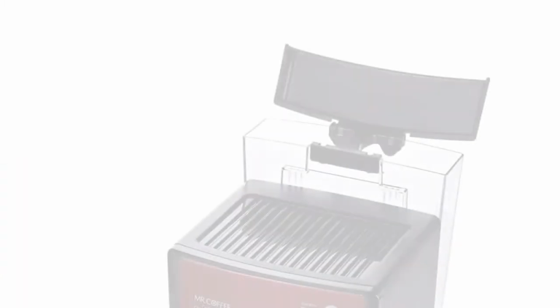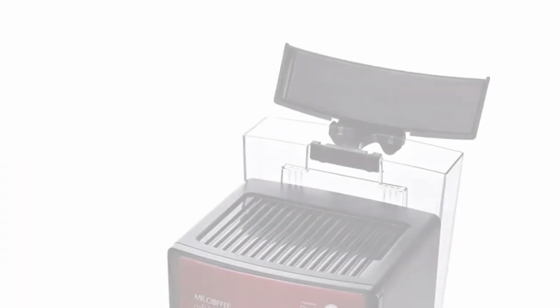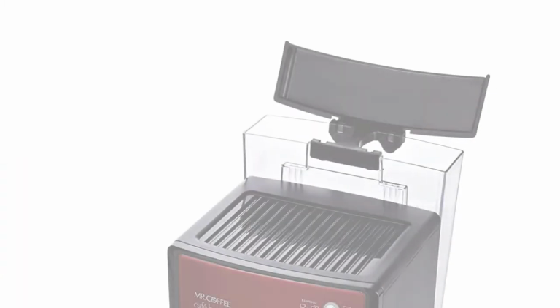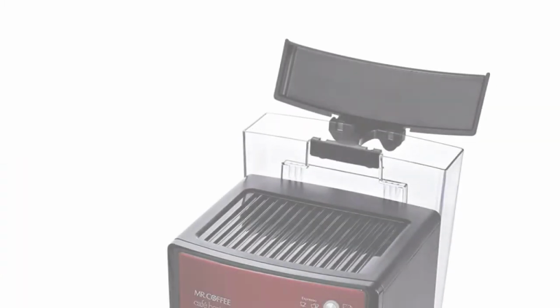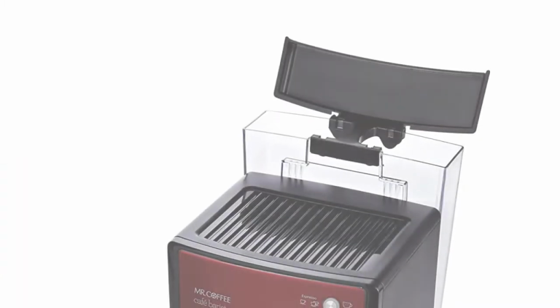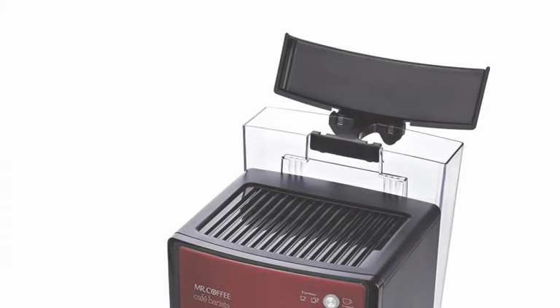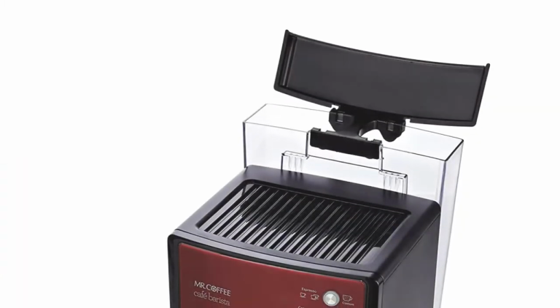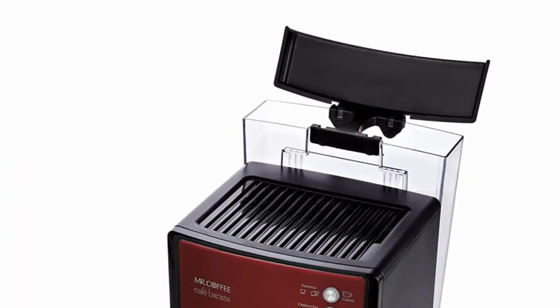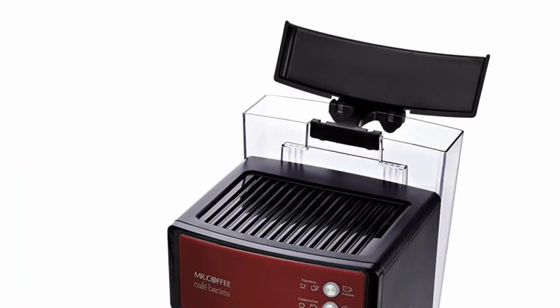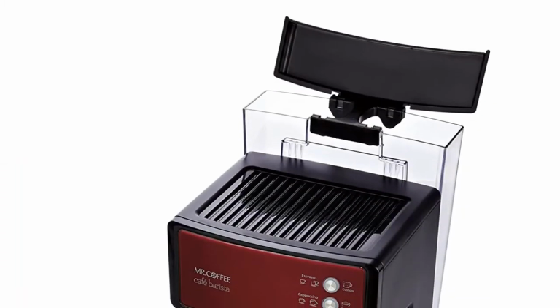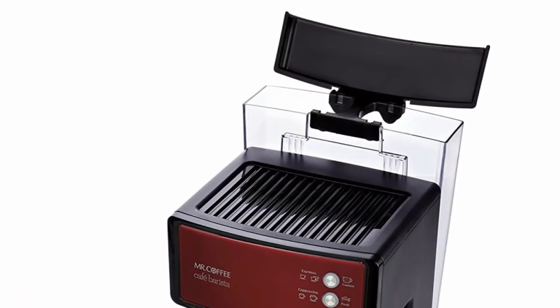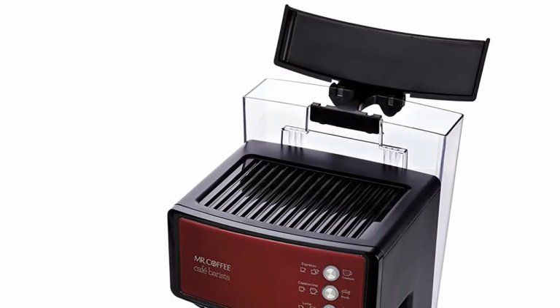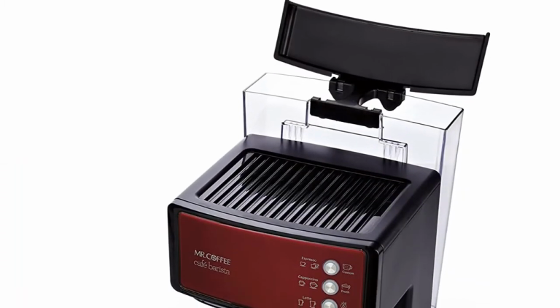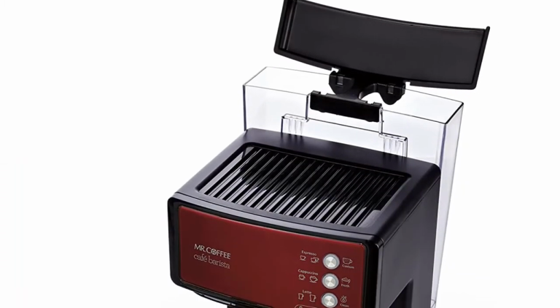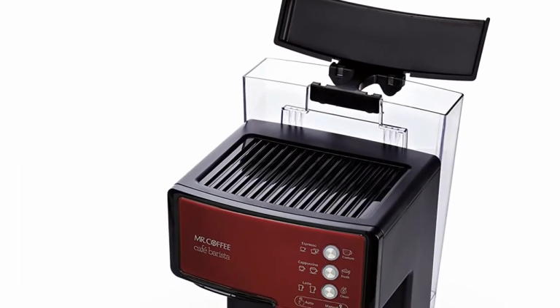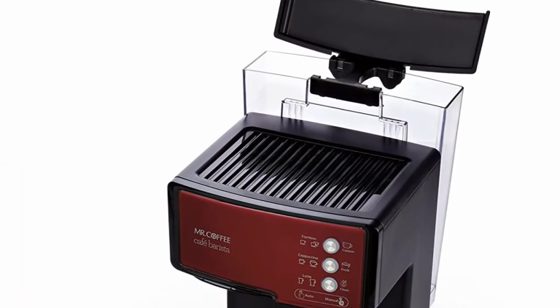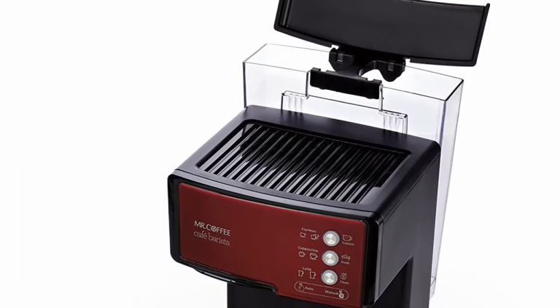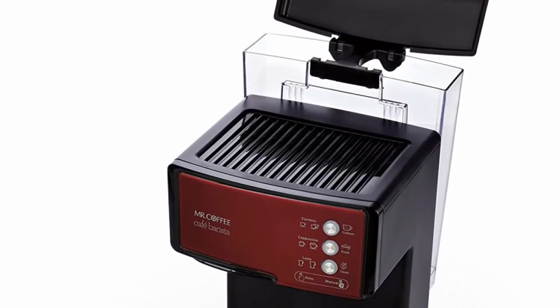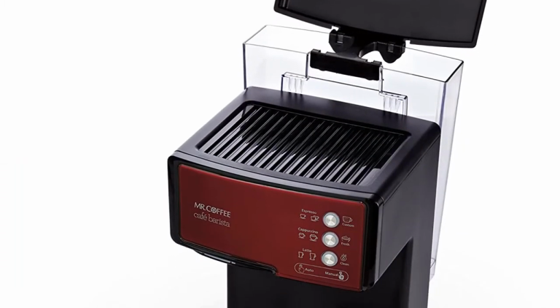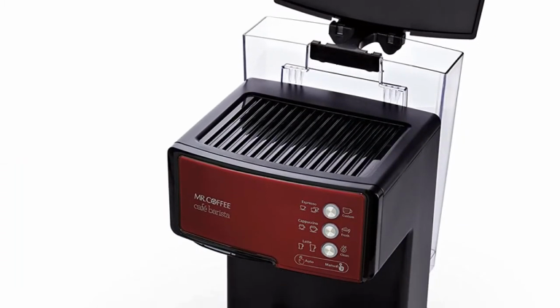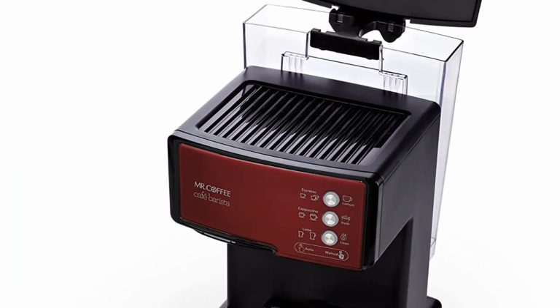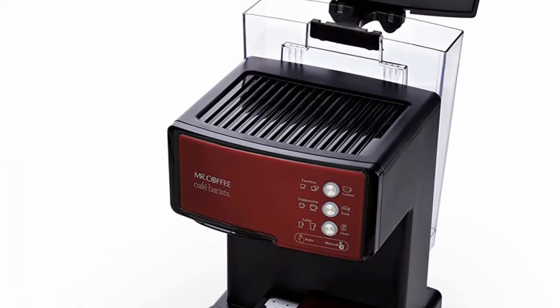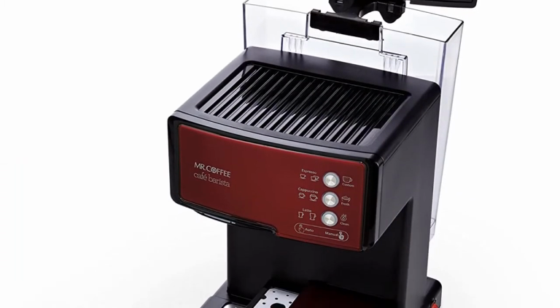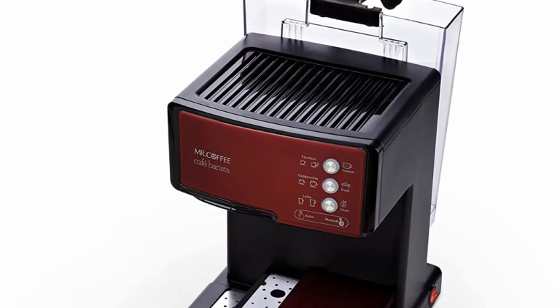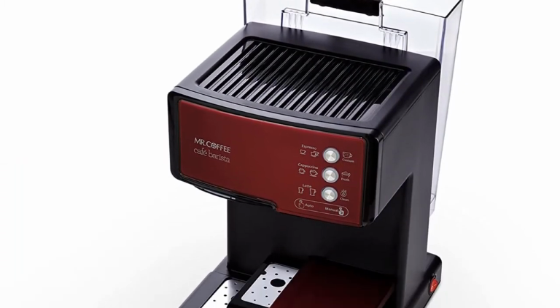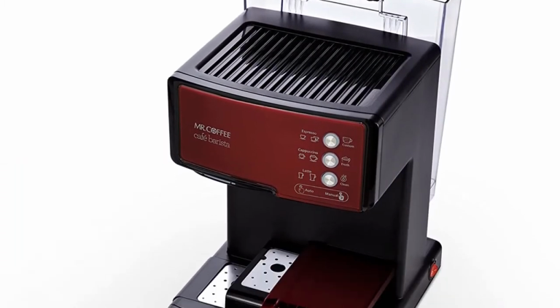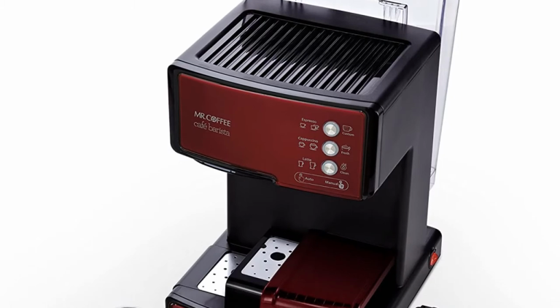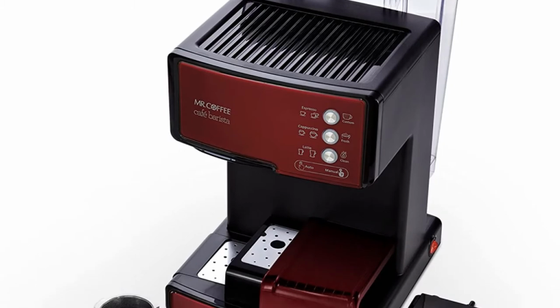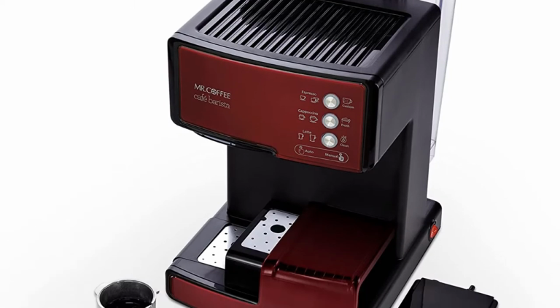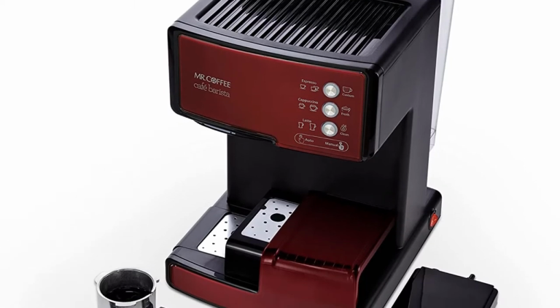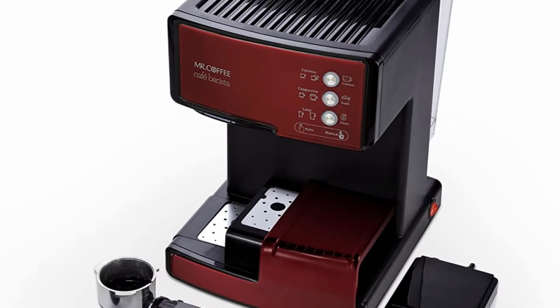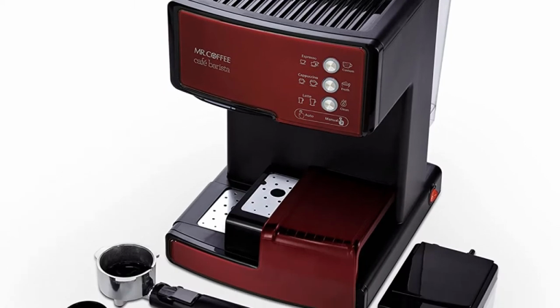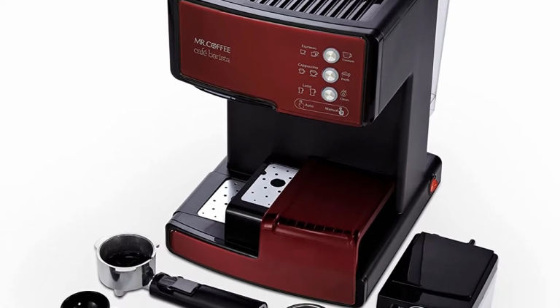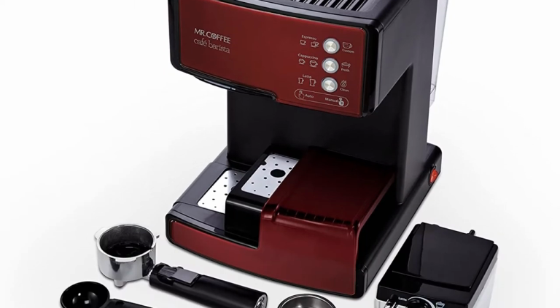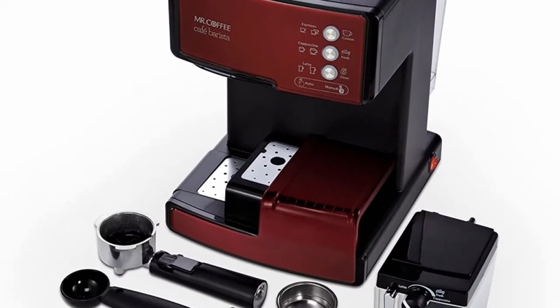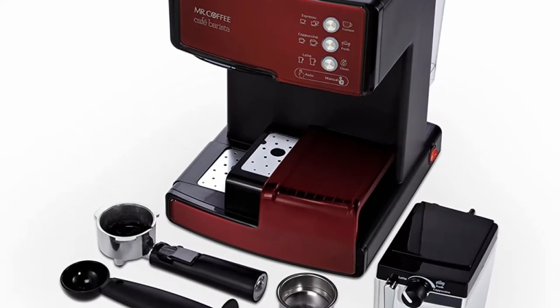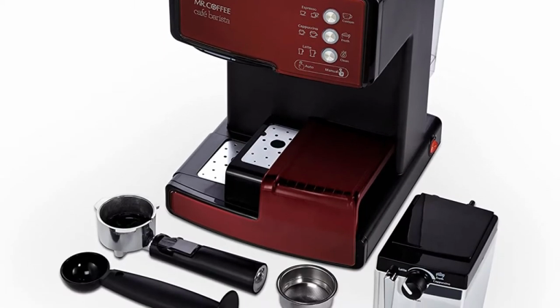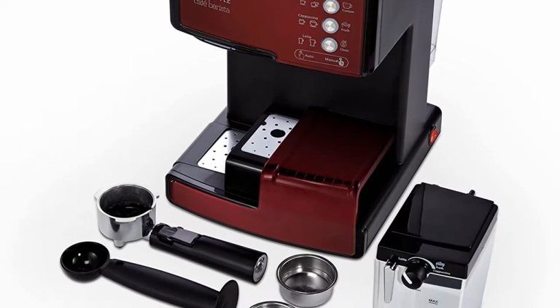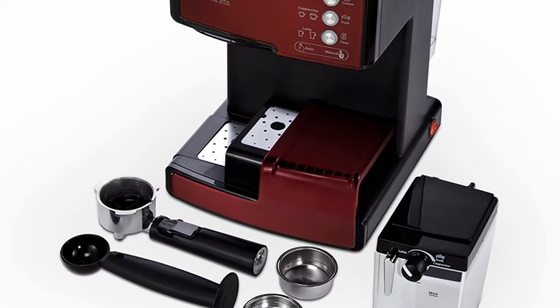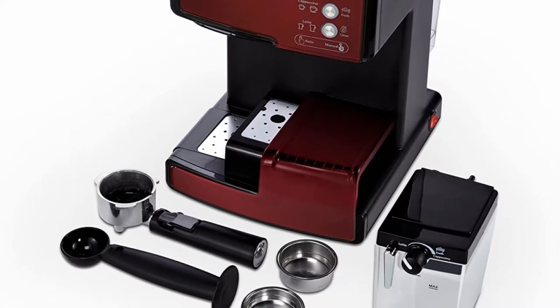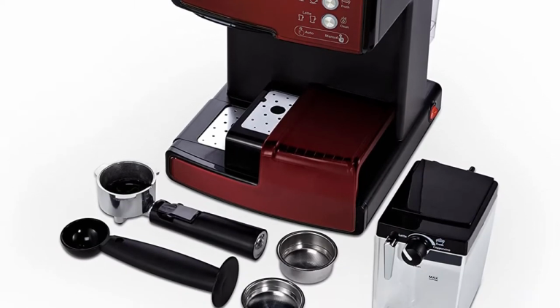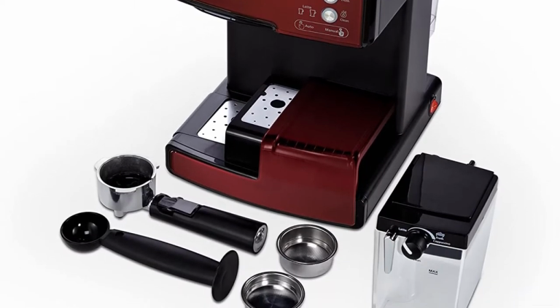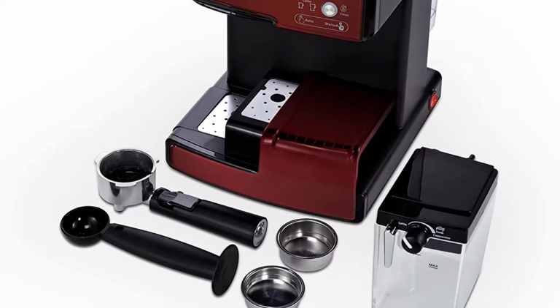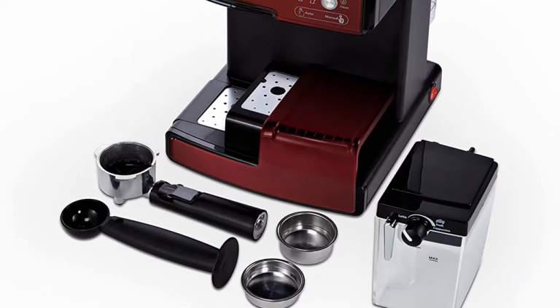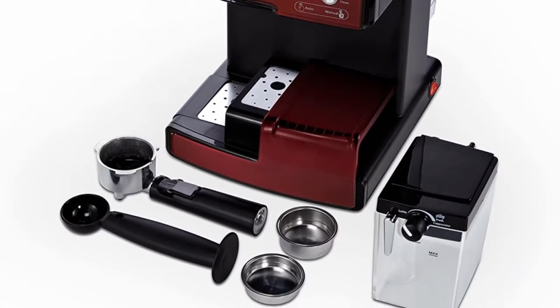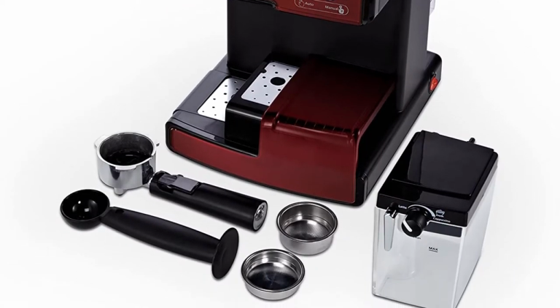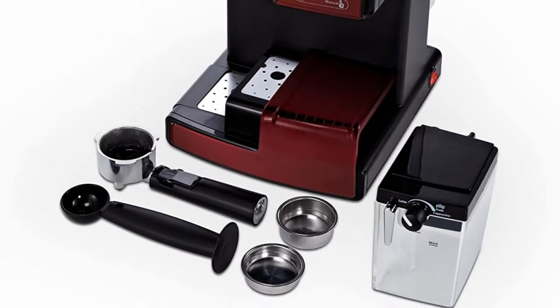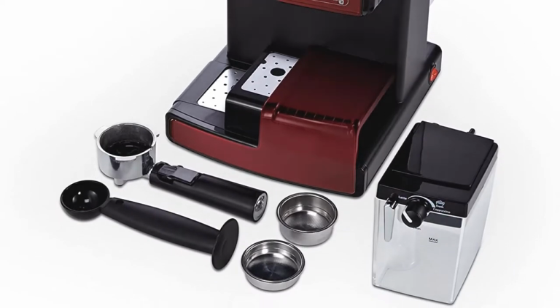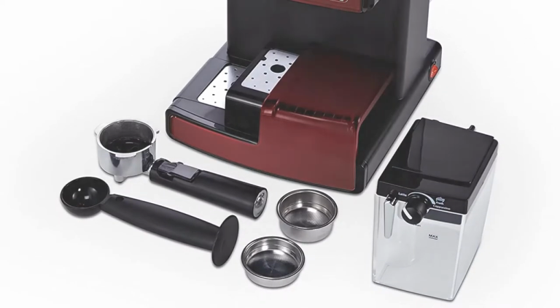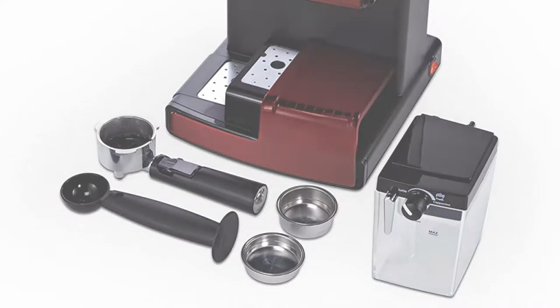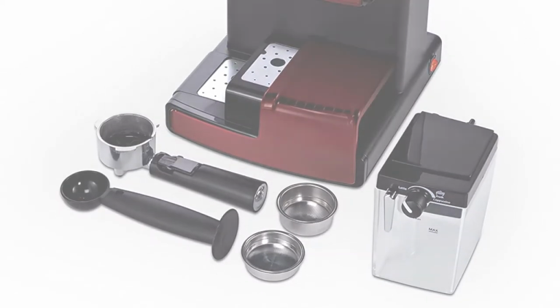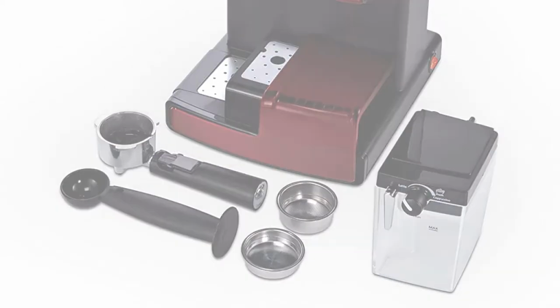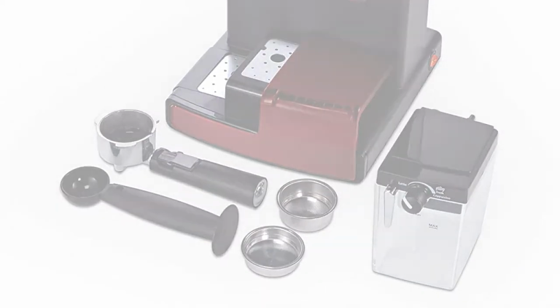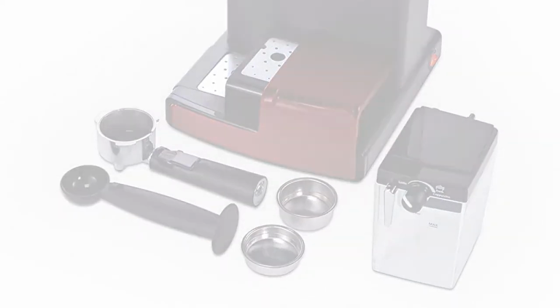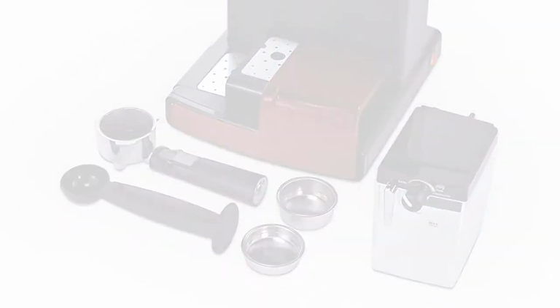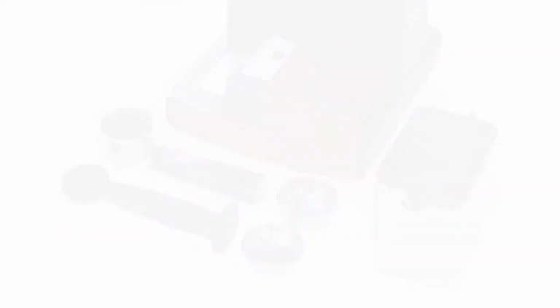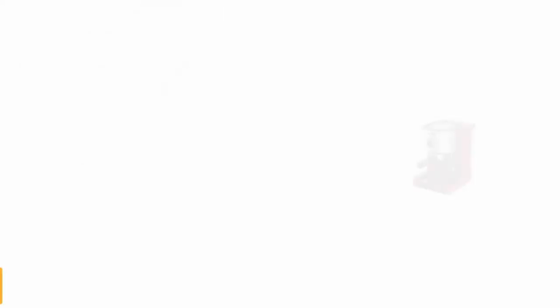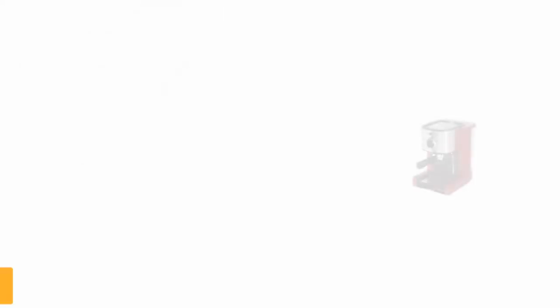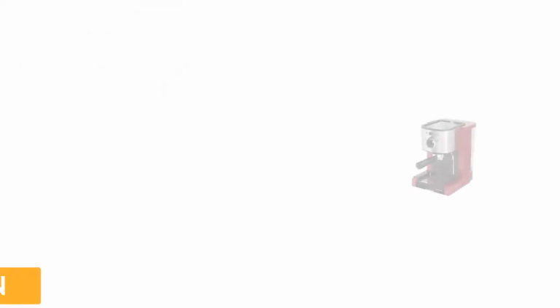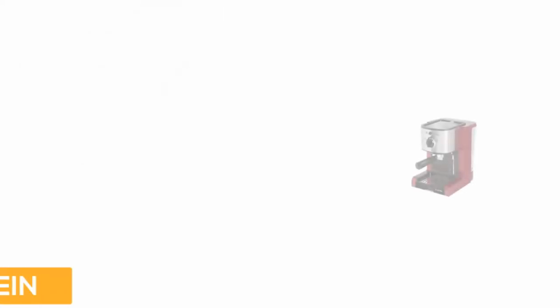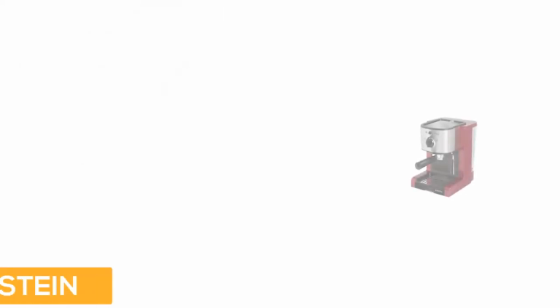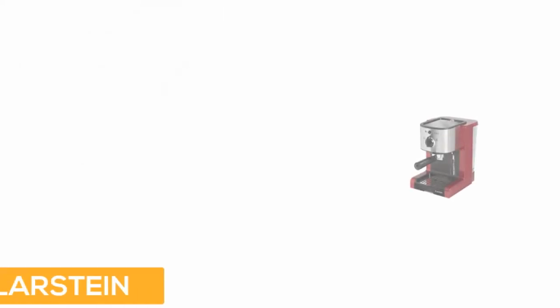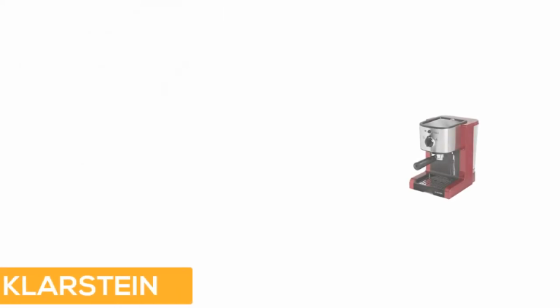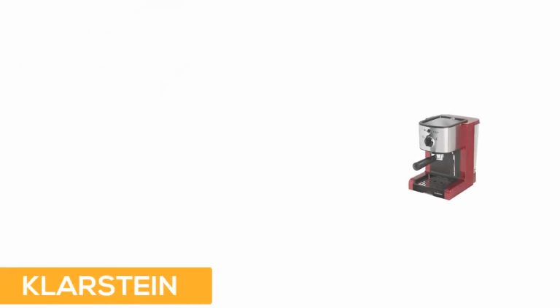It features easy fill, removable water and milk reservoirs, and a programmed cleaning cycle.